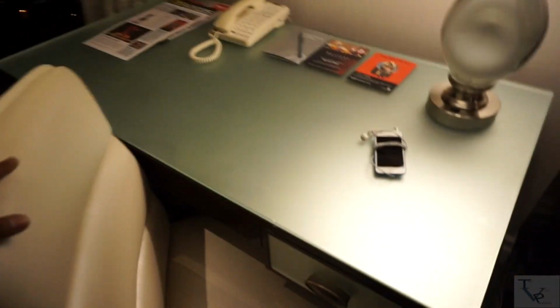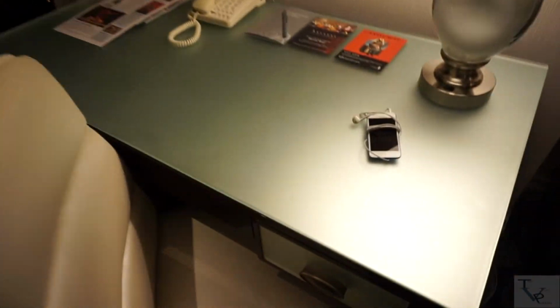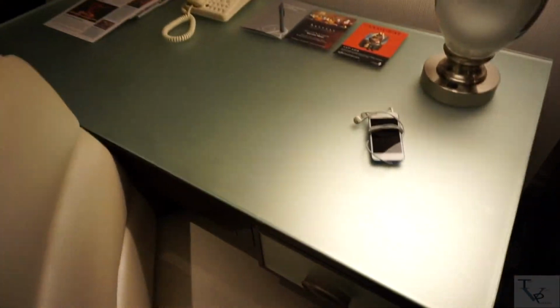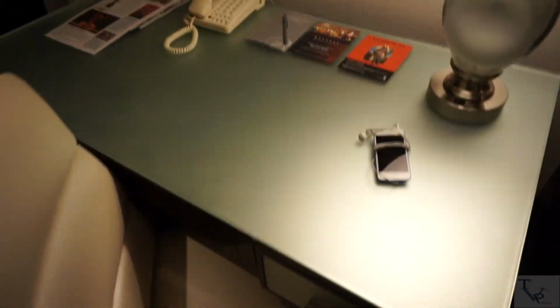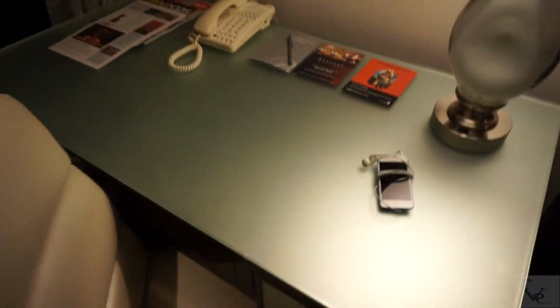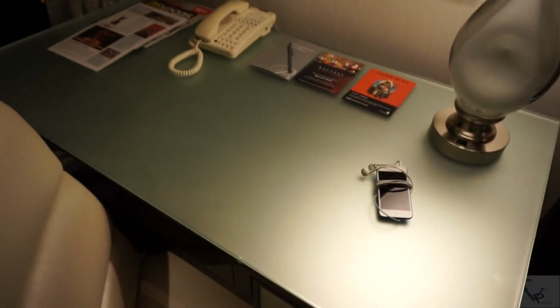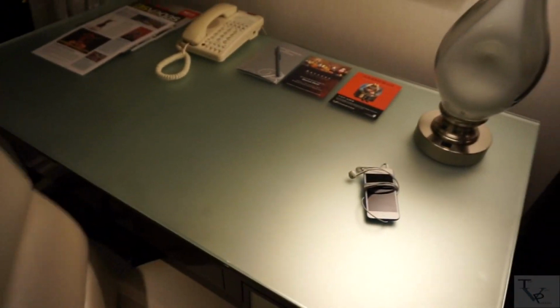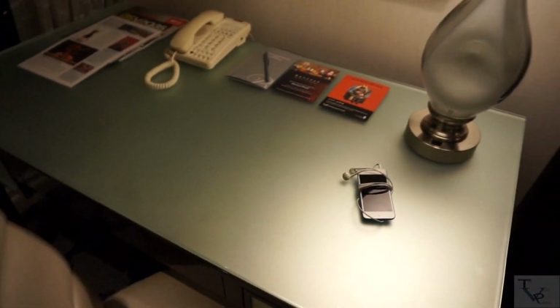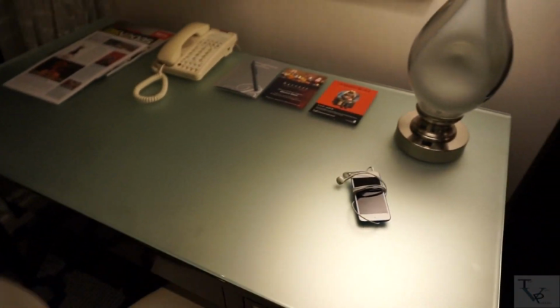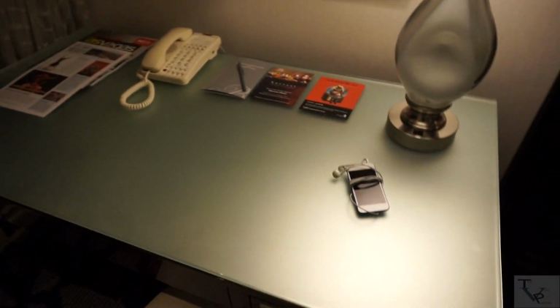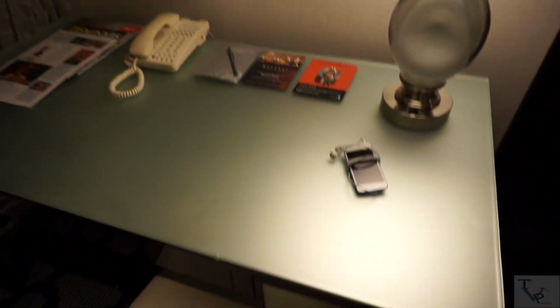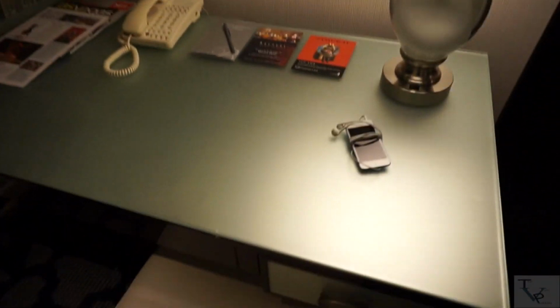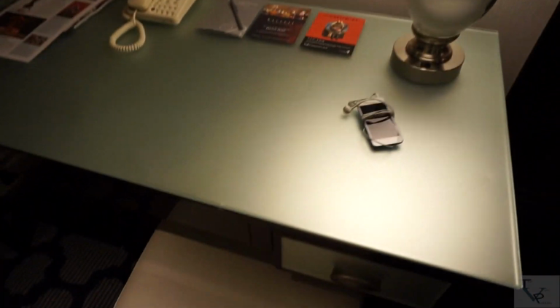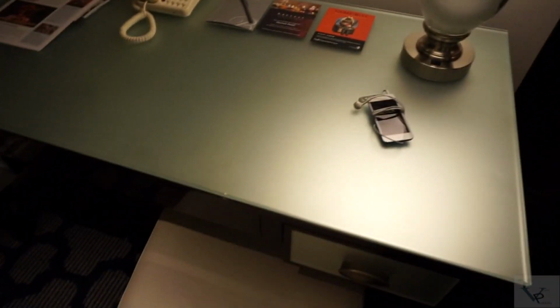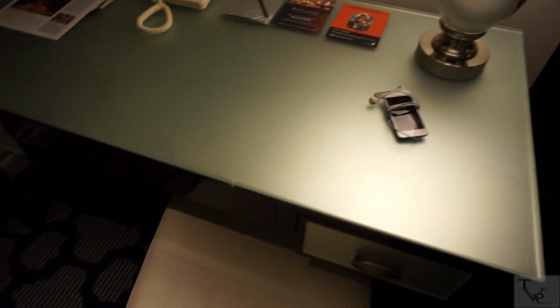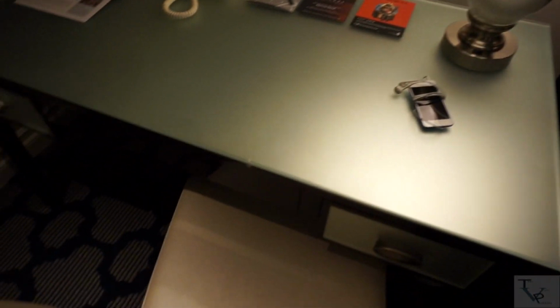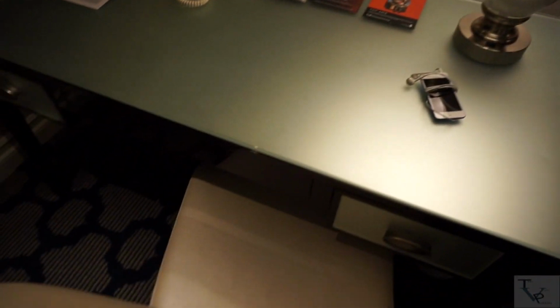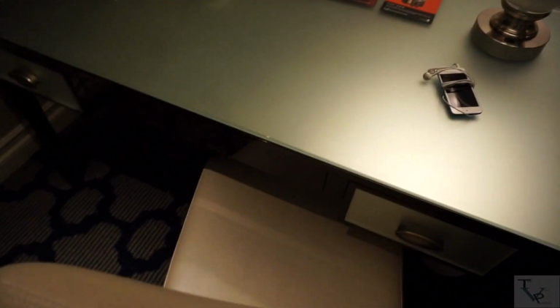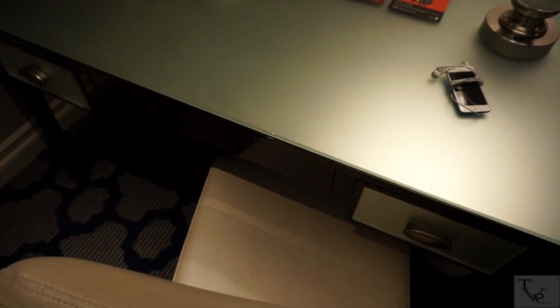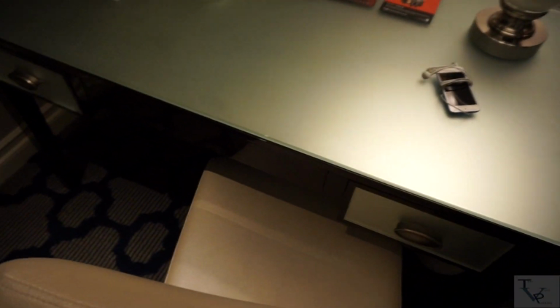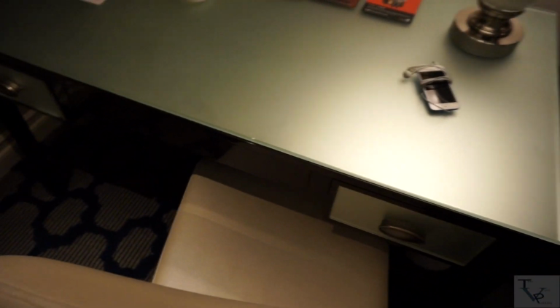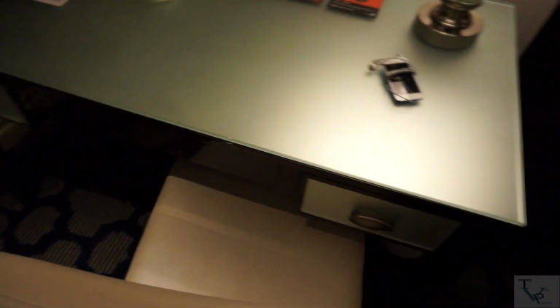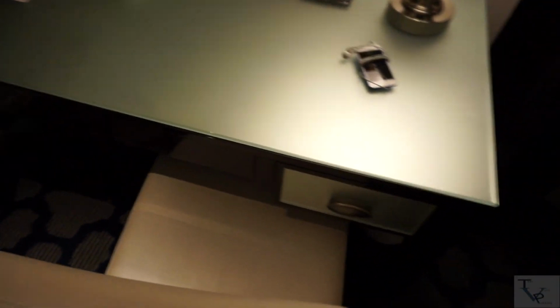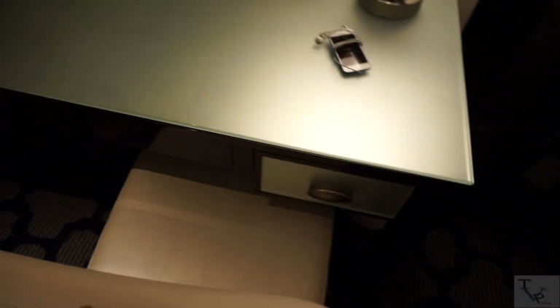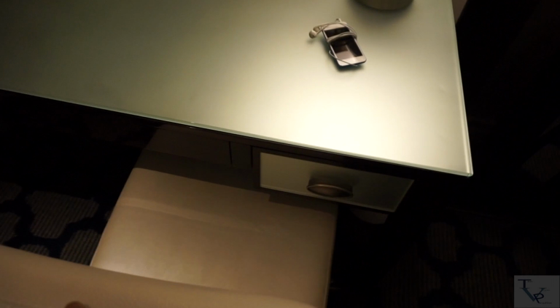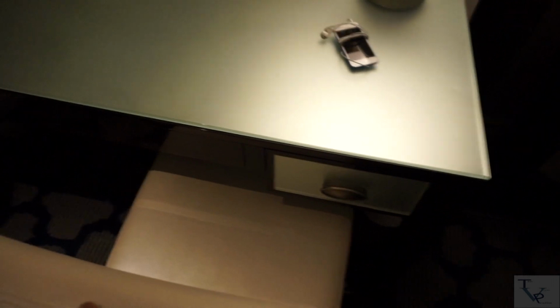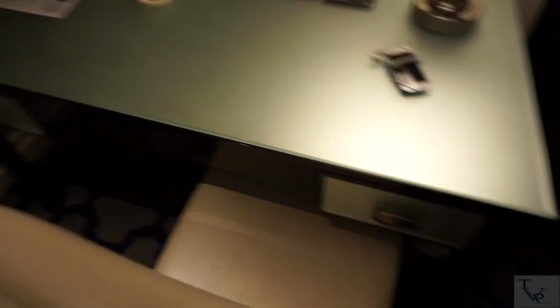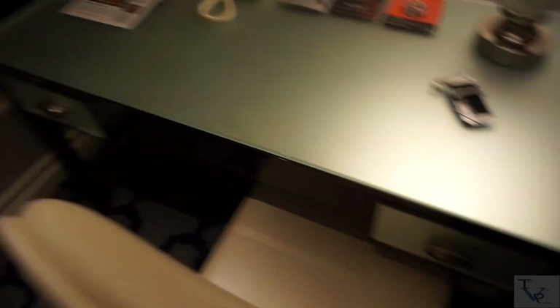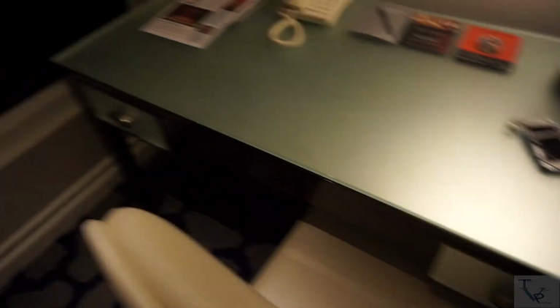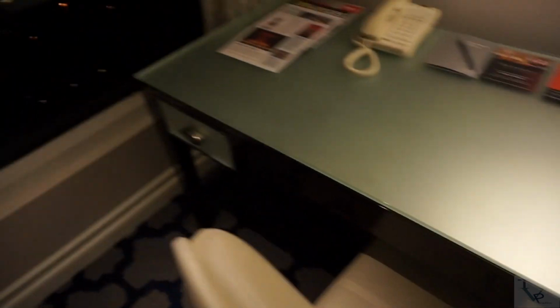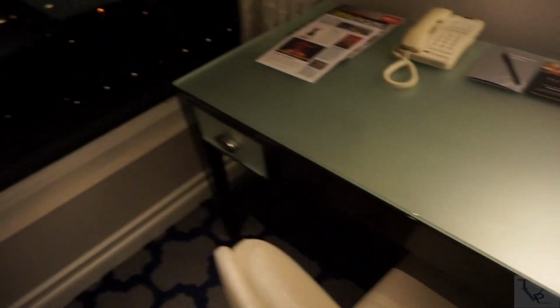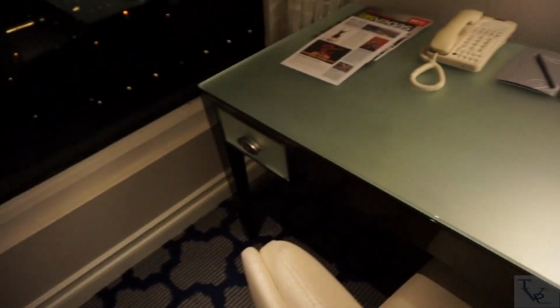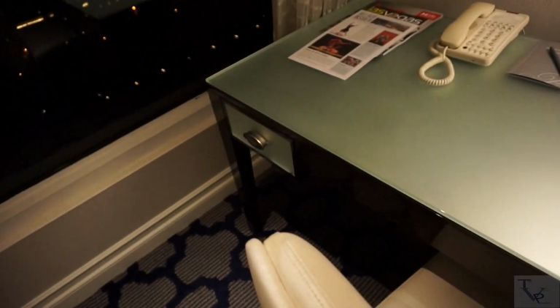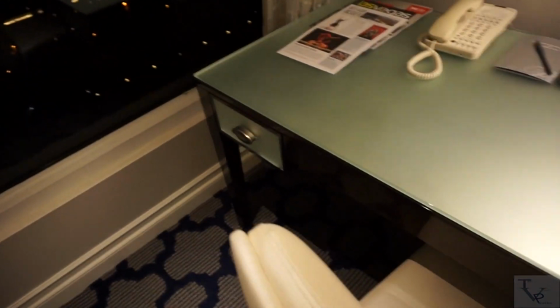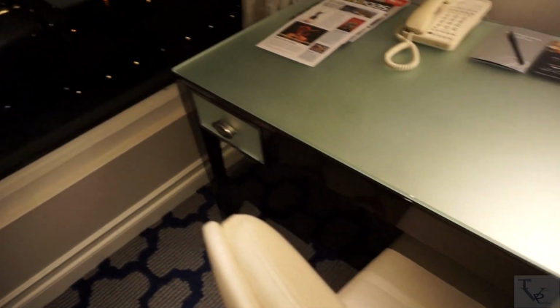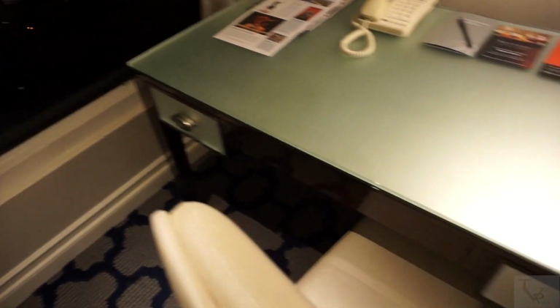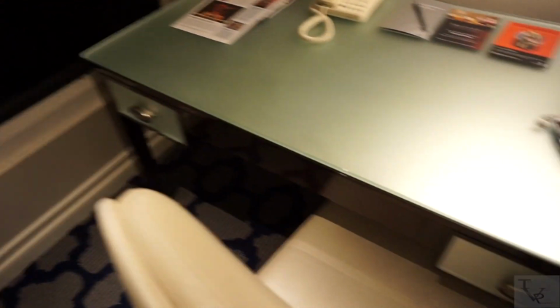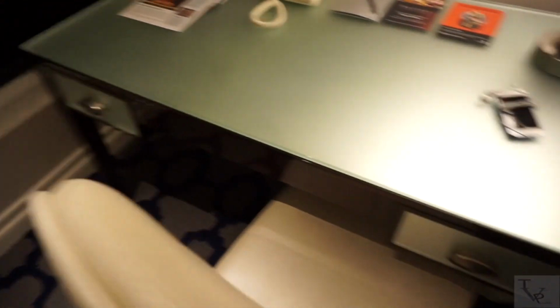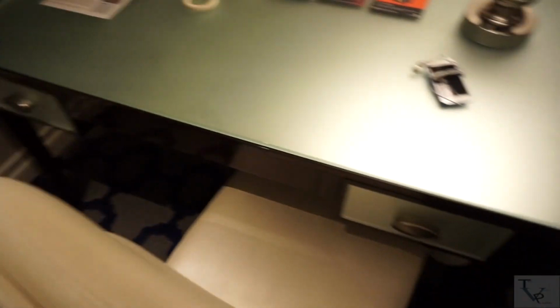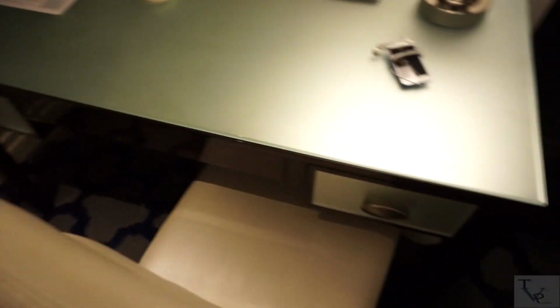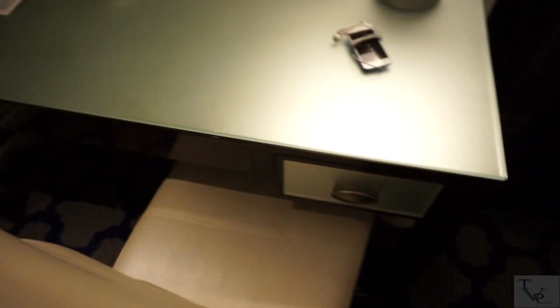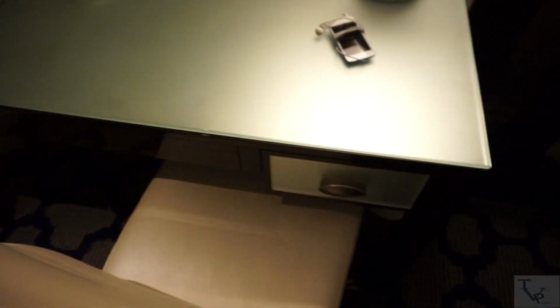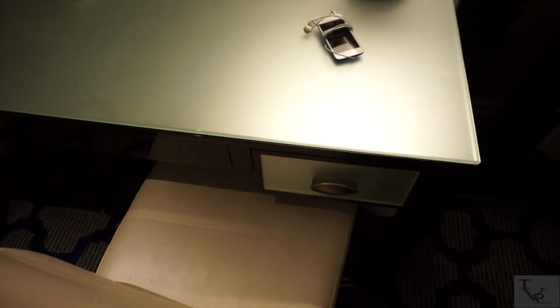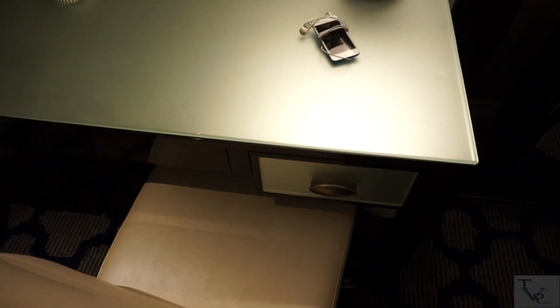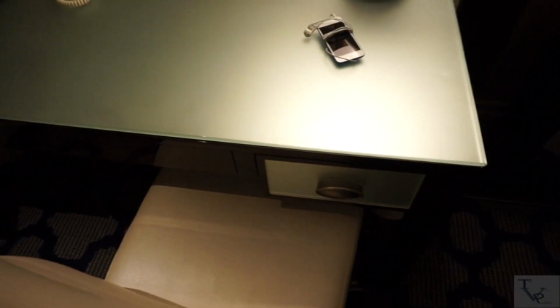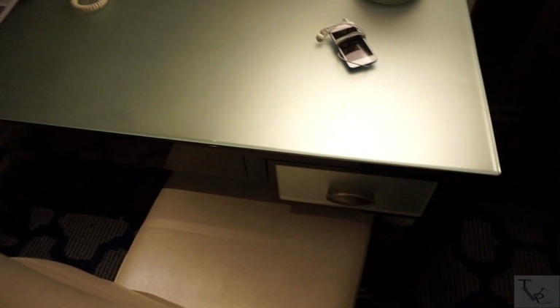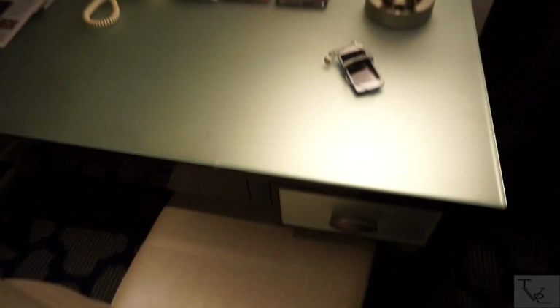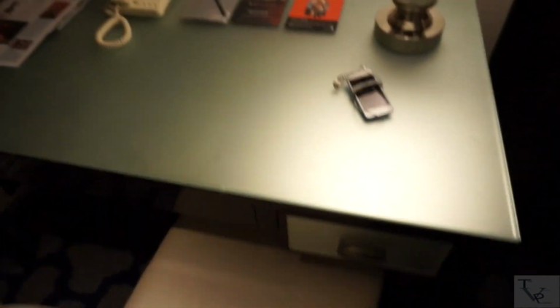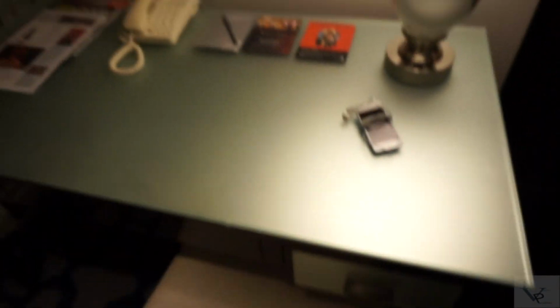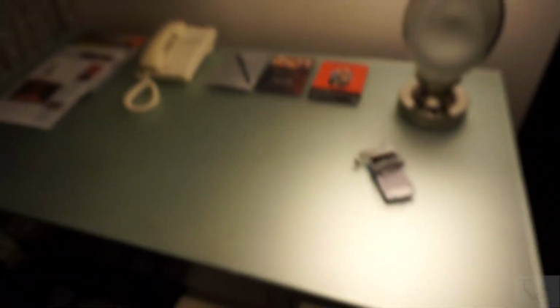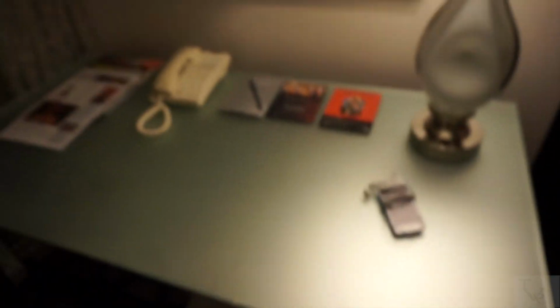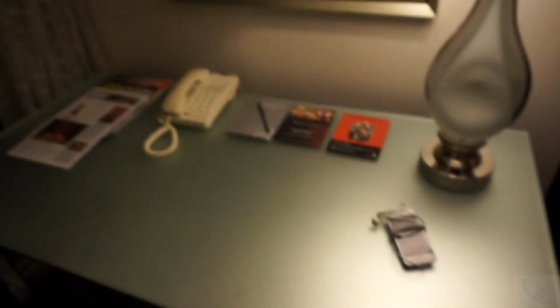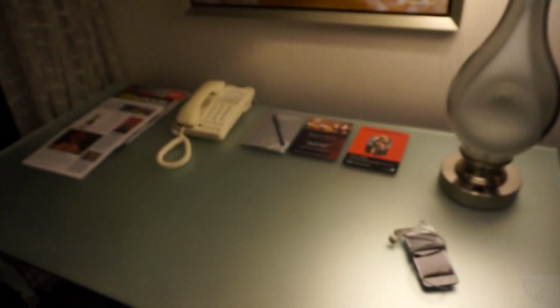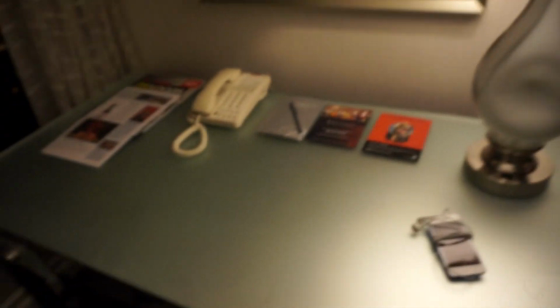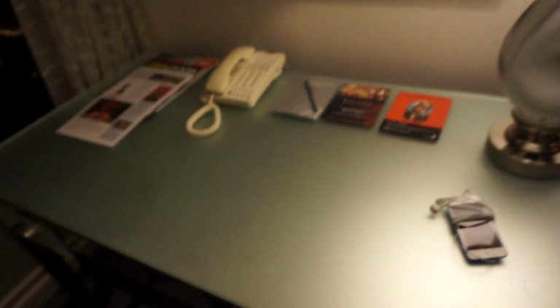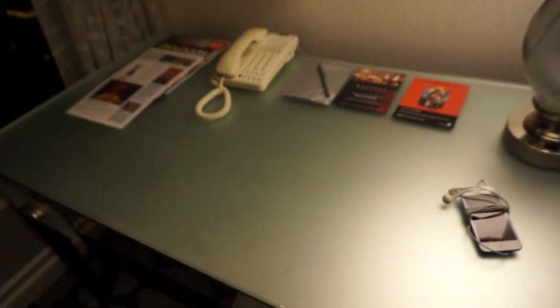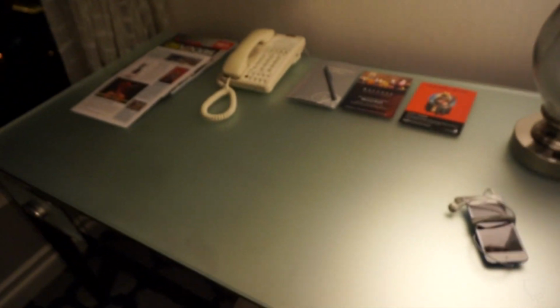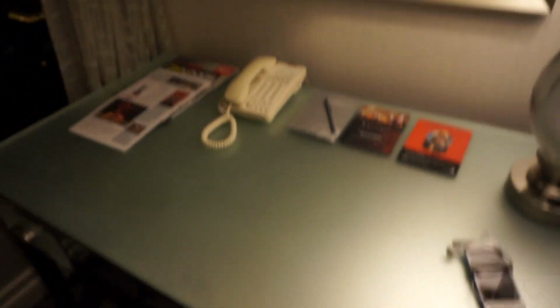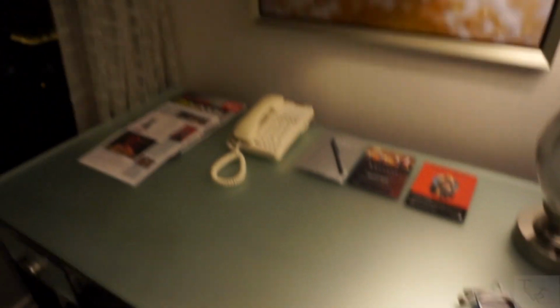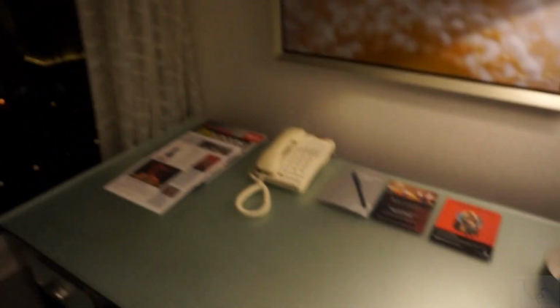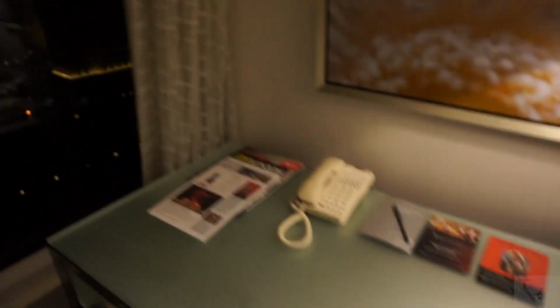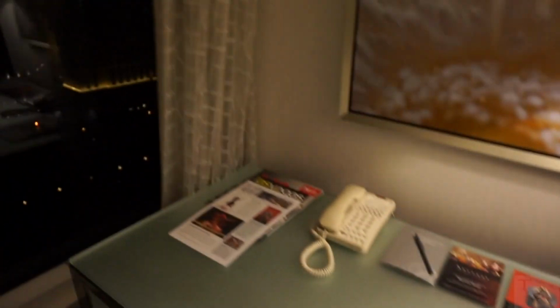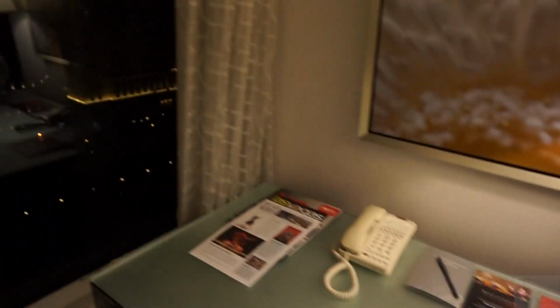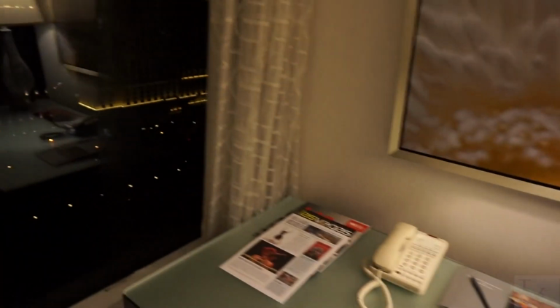Here you have the desk area, so if you want to do some work you've got a chair to sit back and get things done, and a couple of drawers for storage as well.